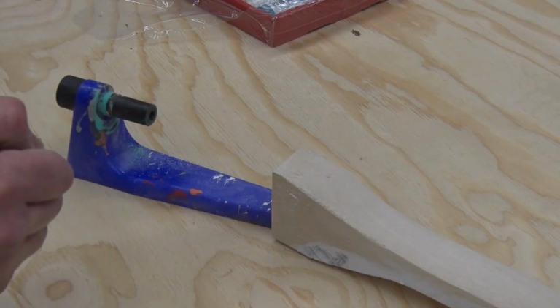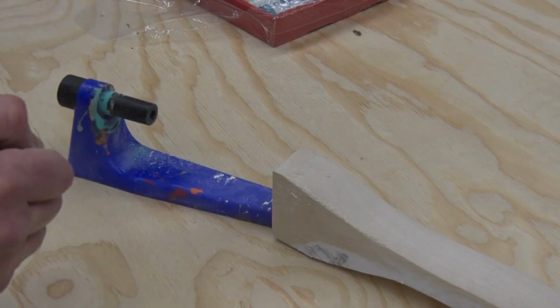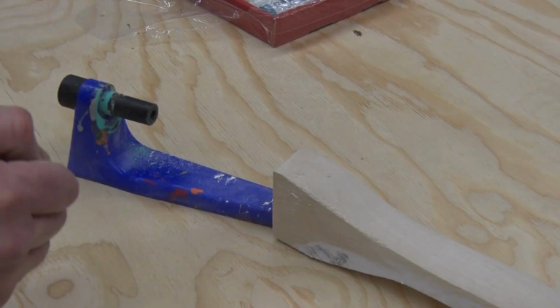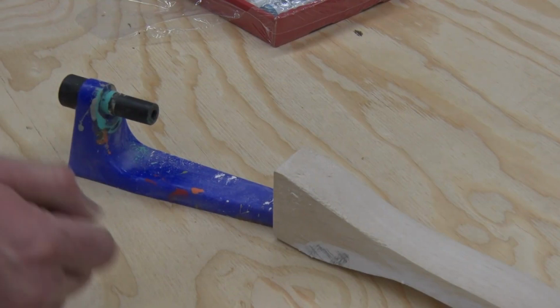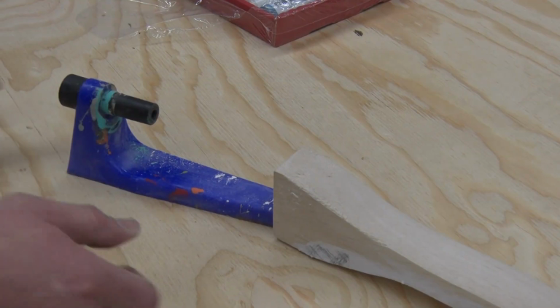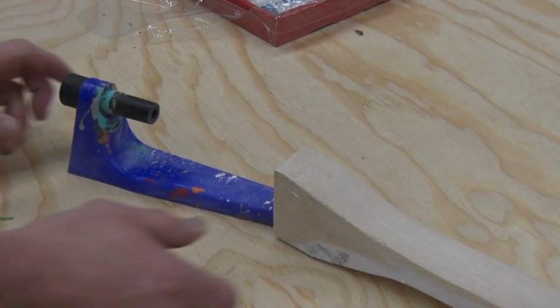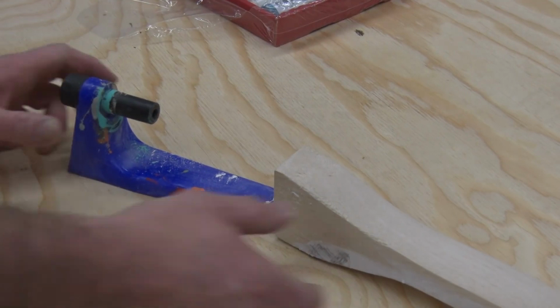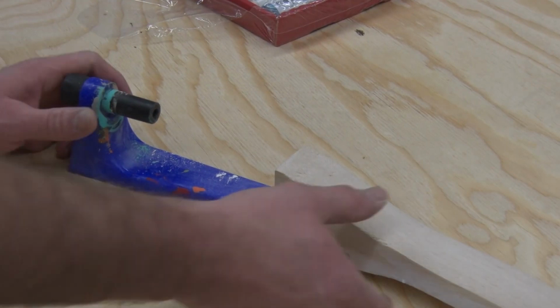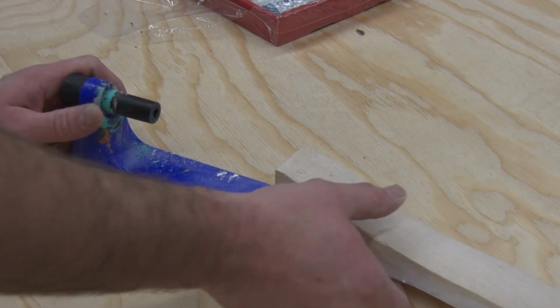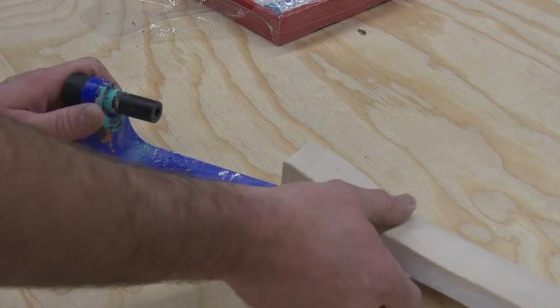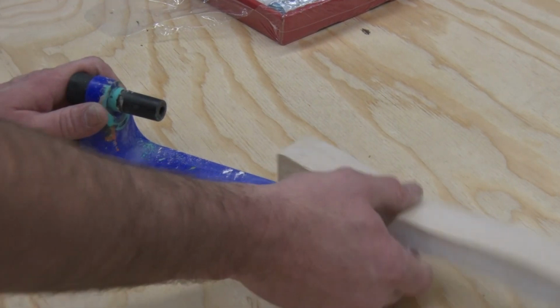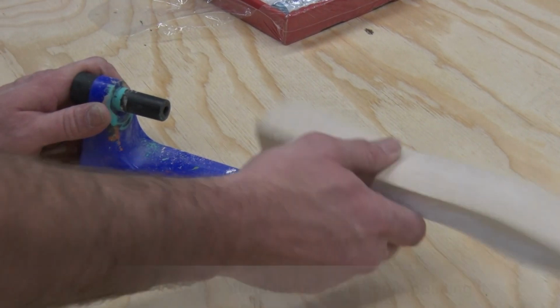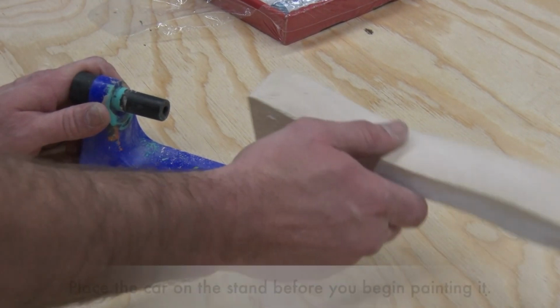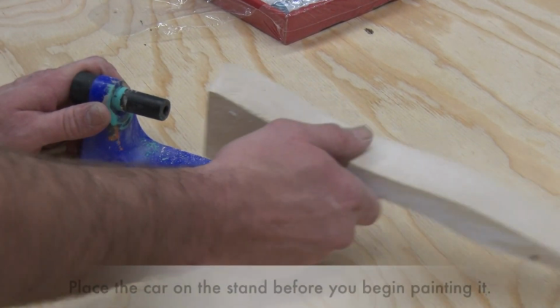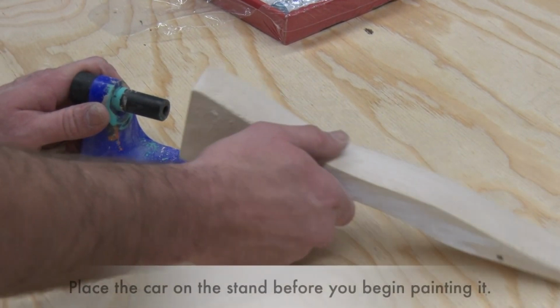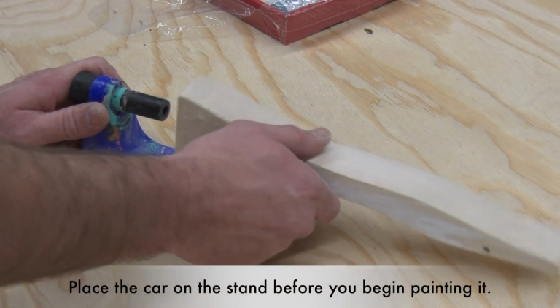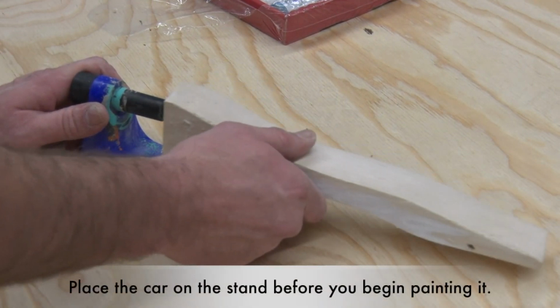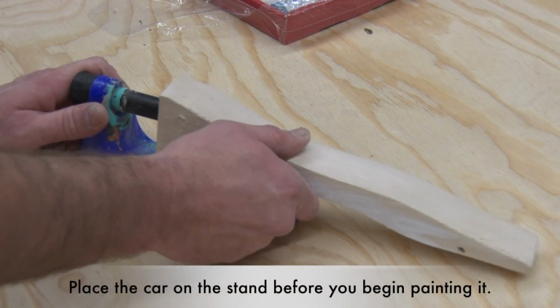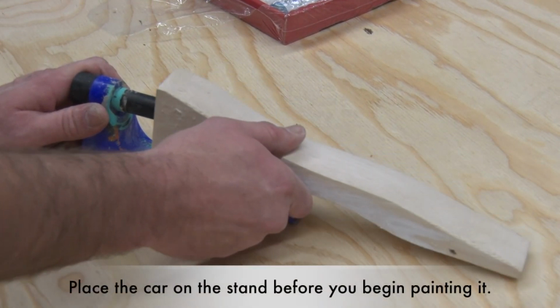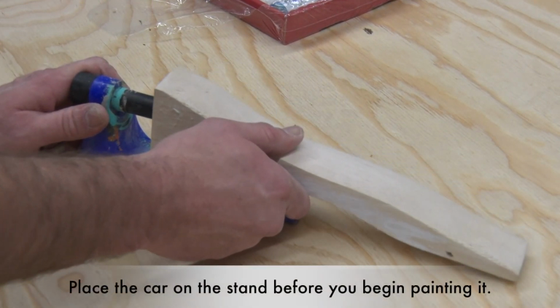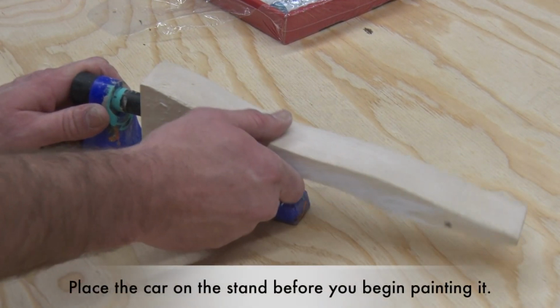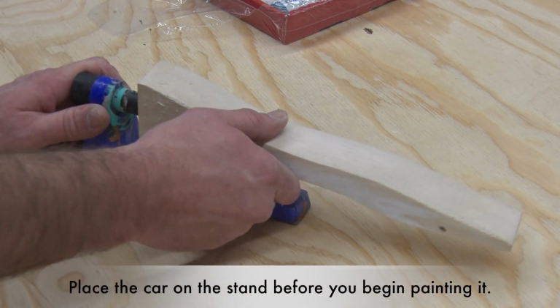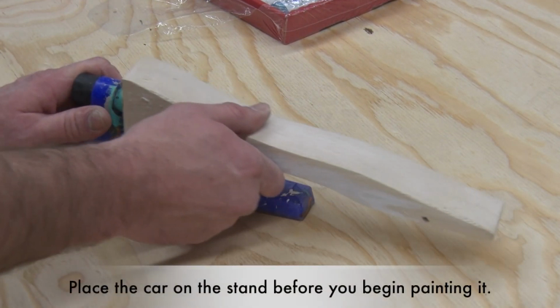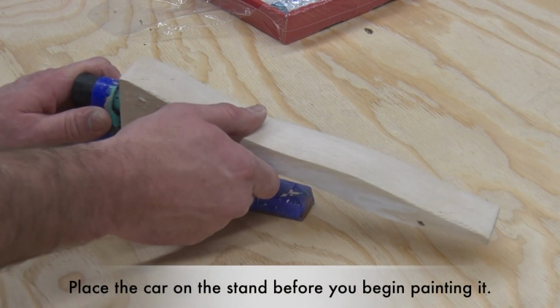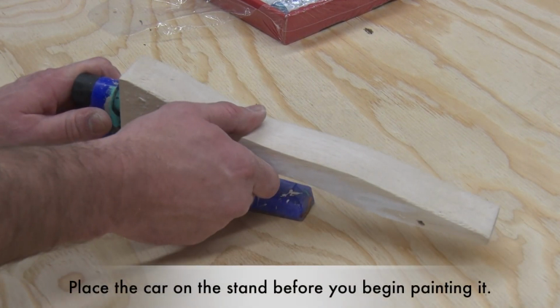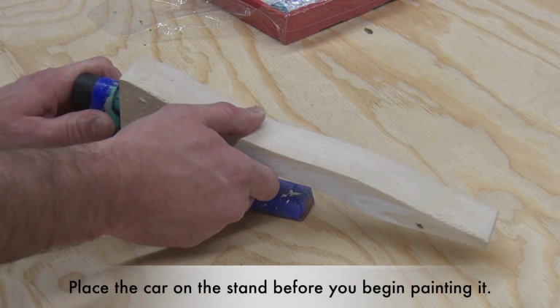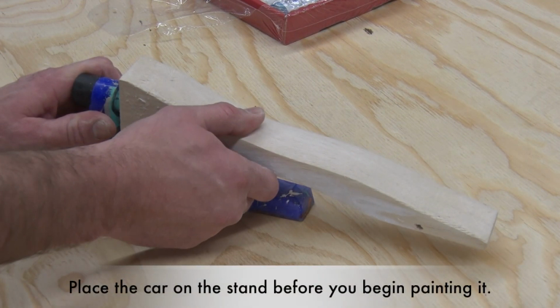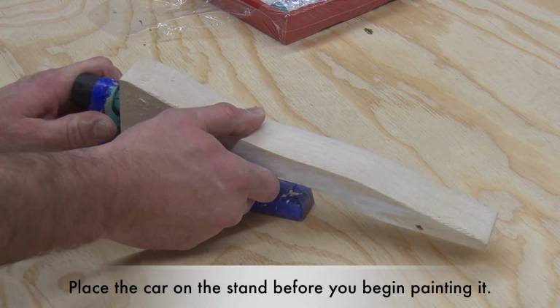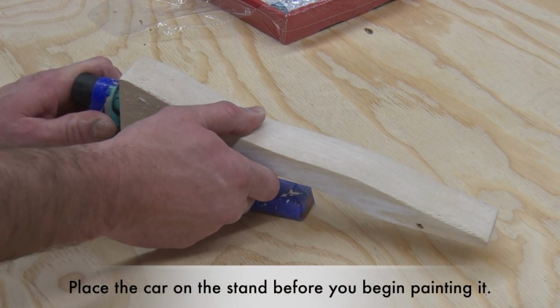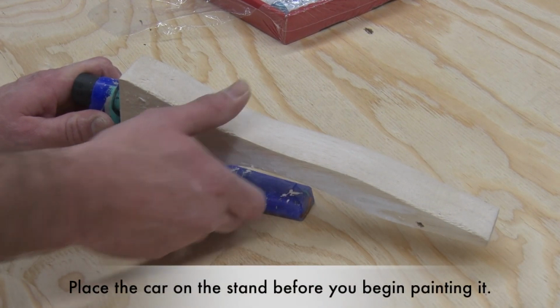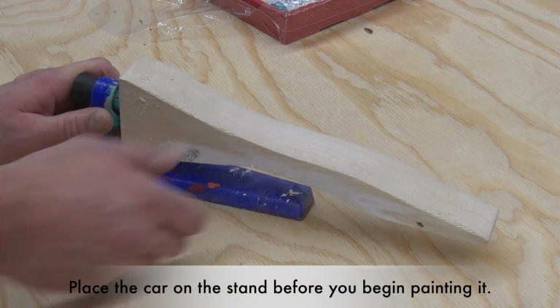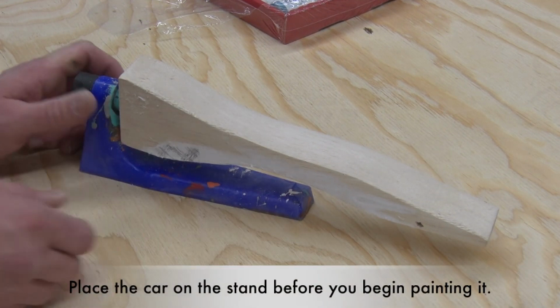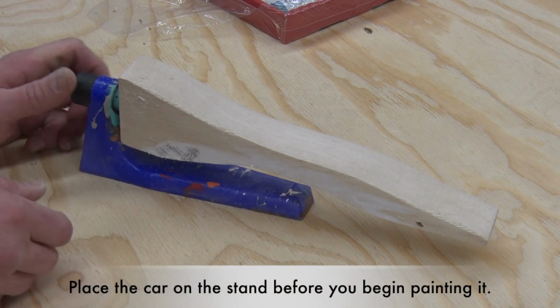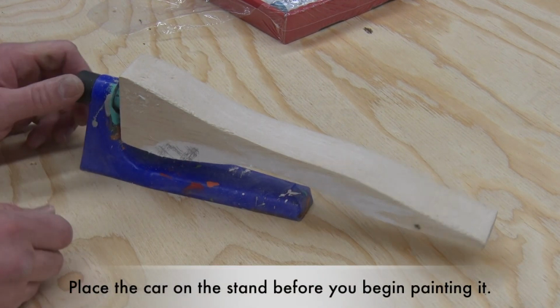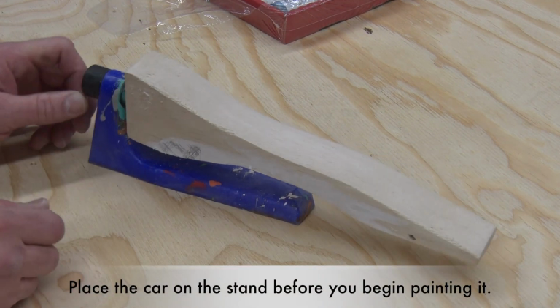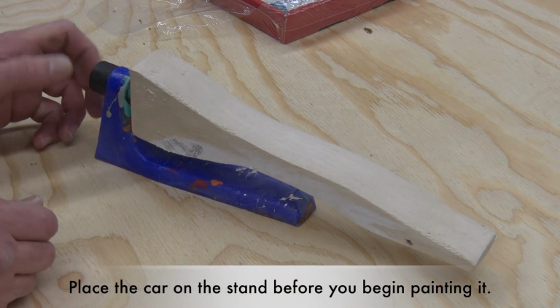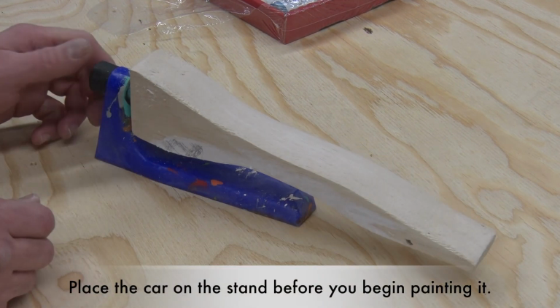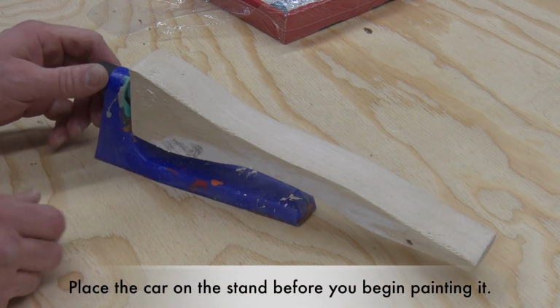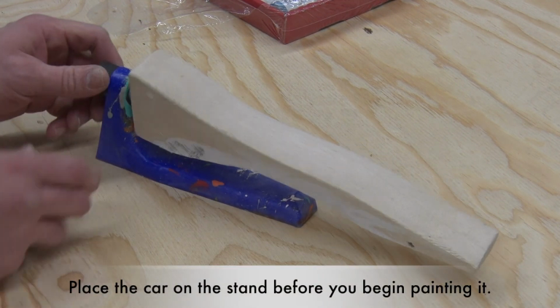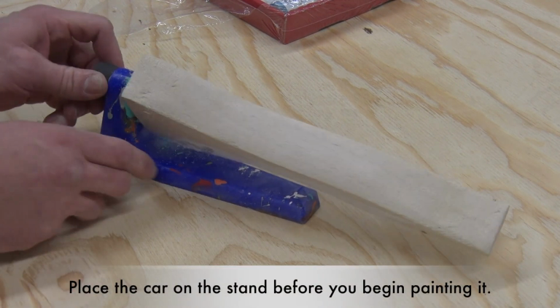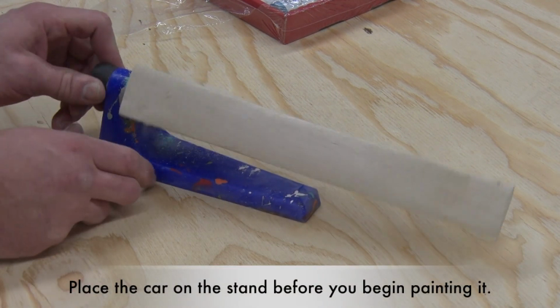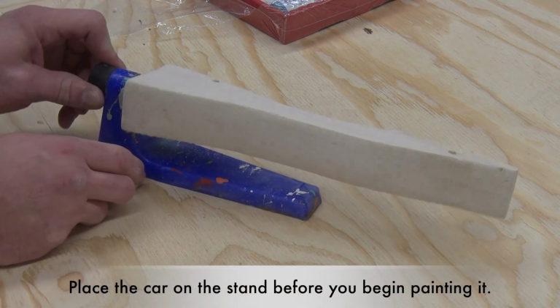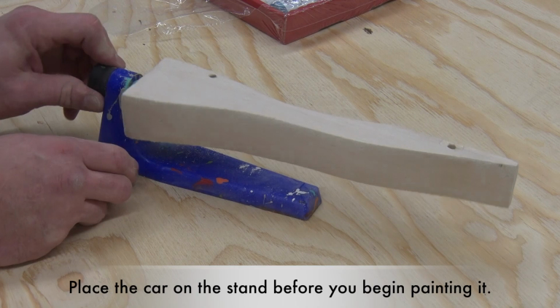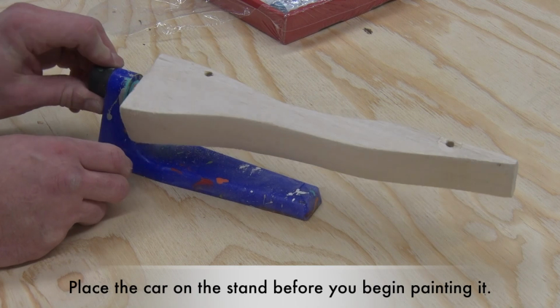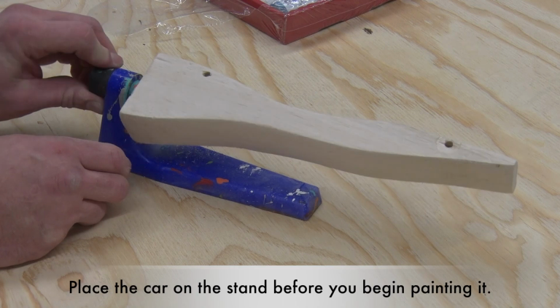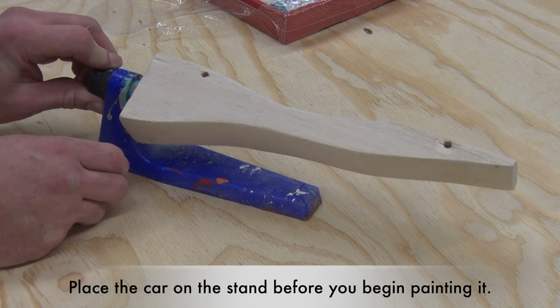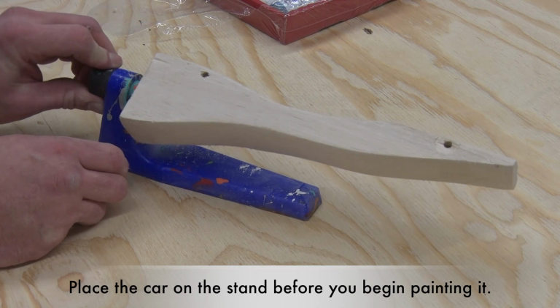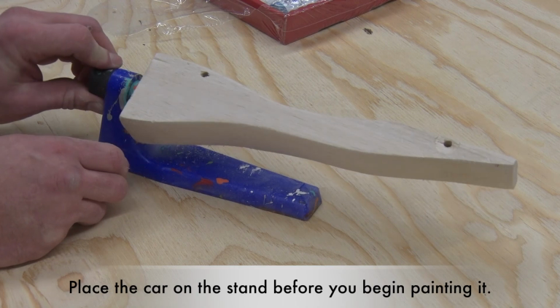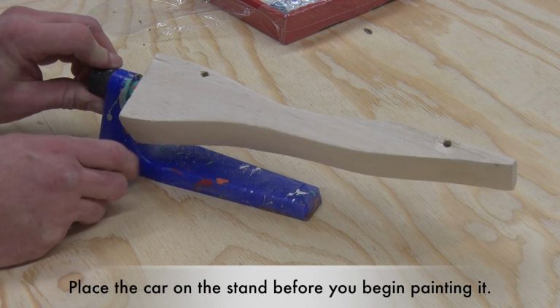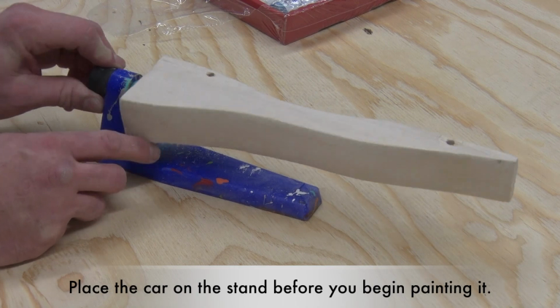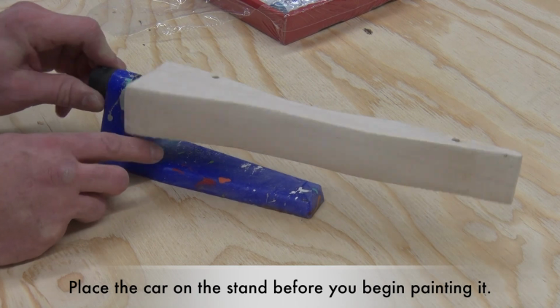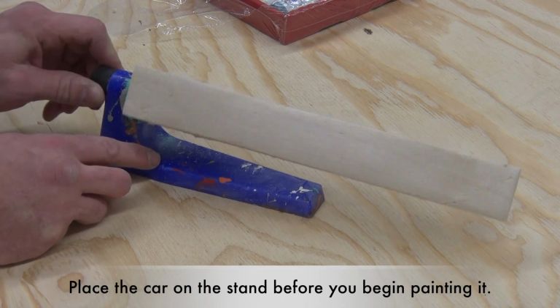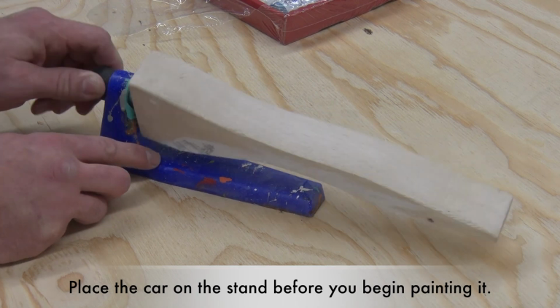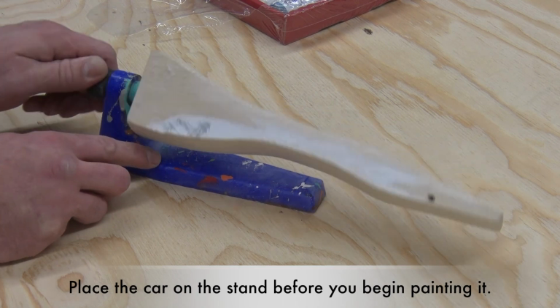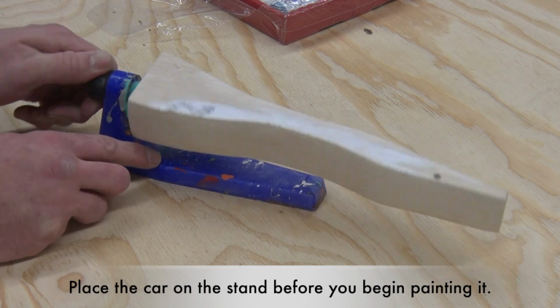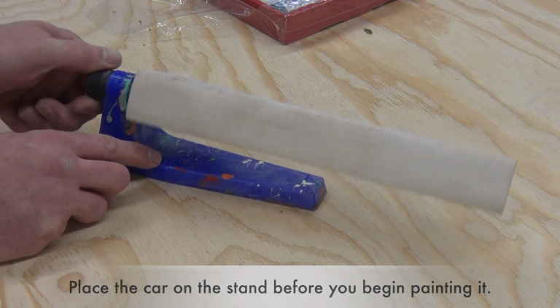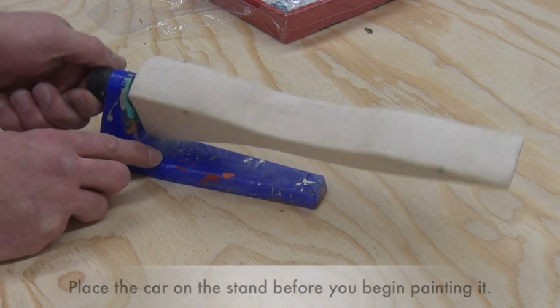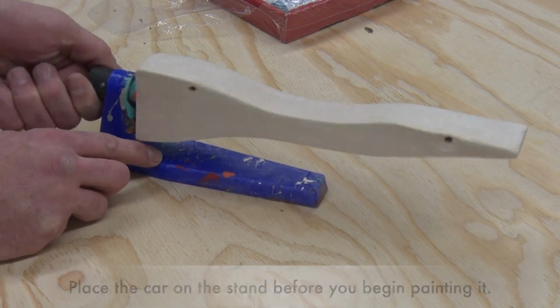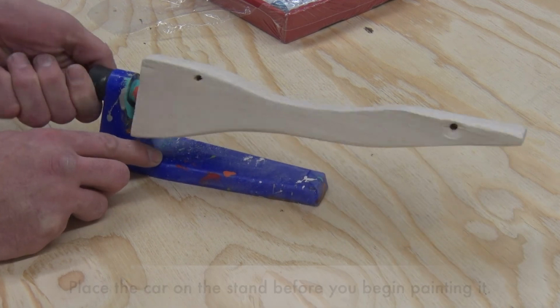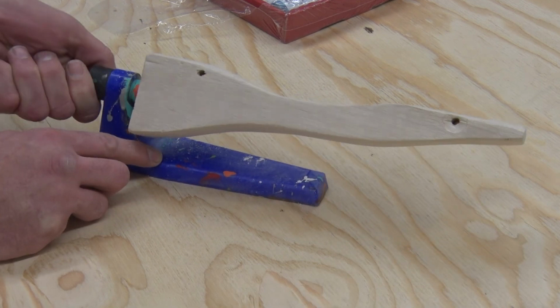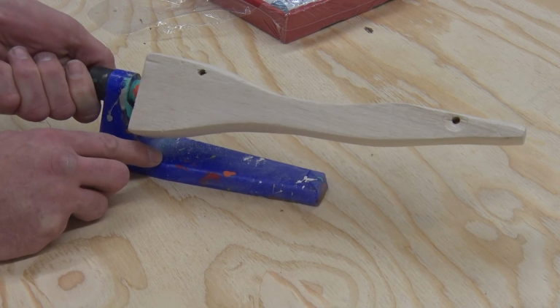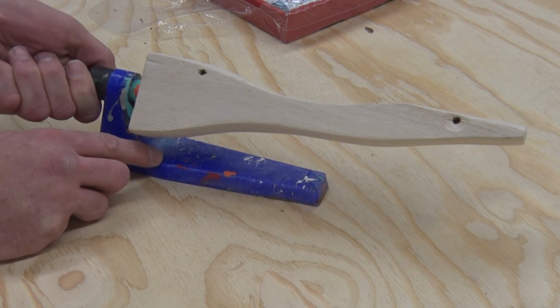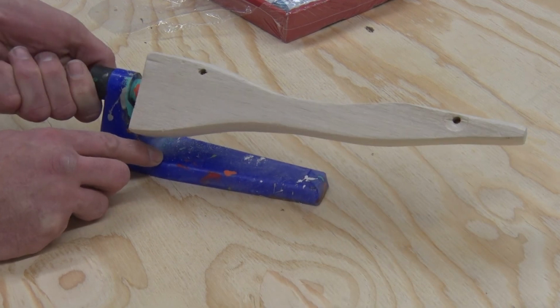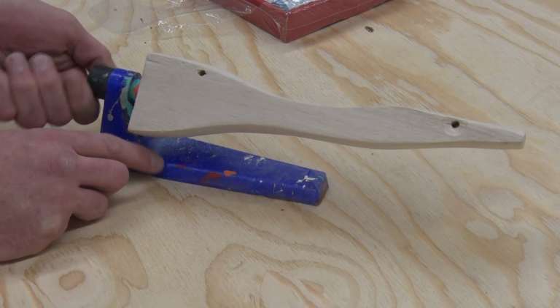We have a stand that fits in the back of your car, and you can spin it around as you paint it.